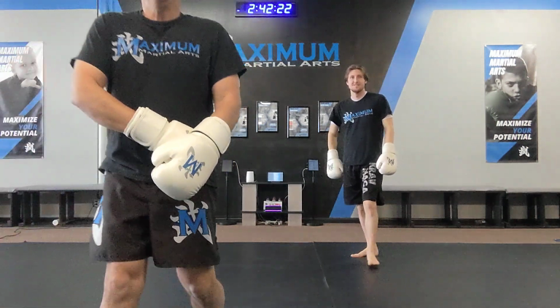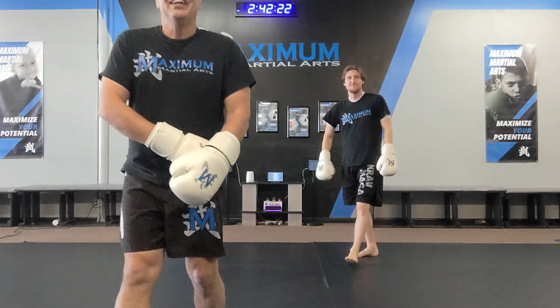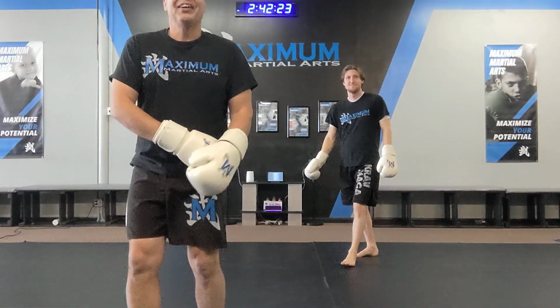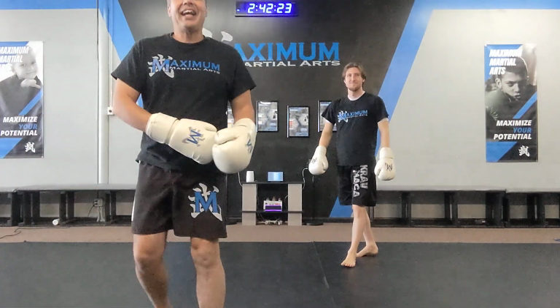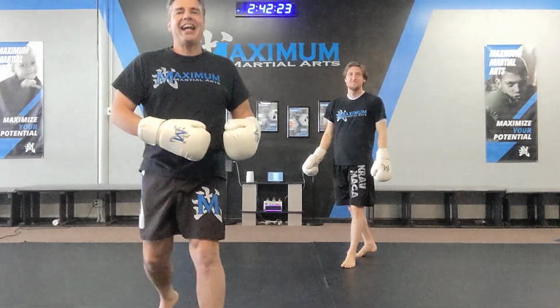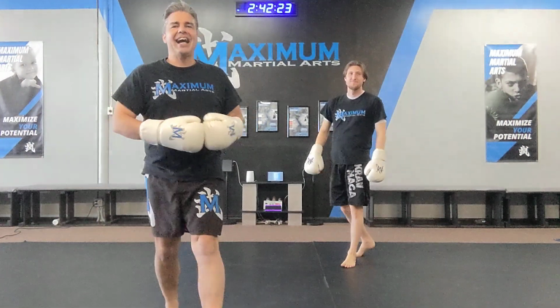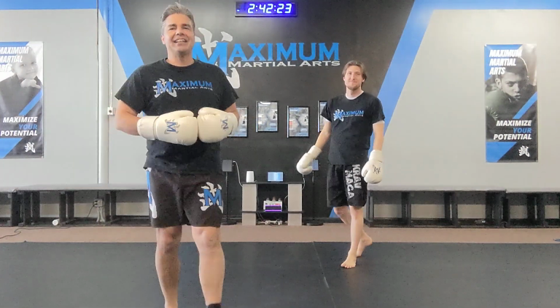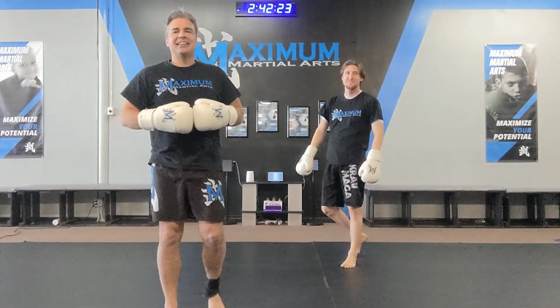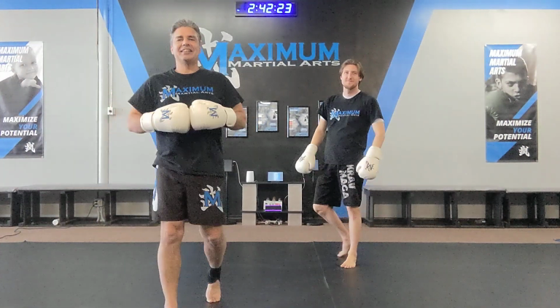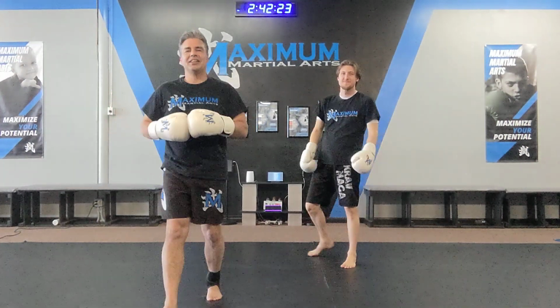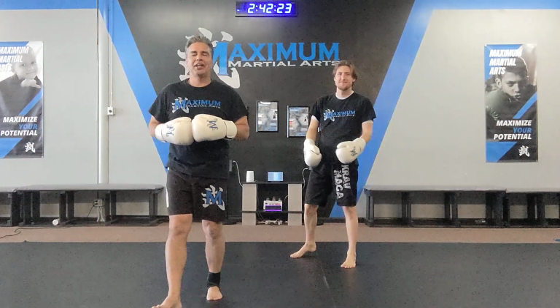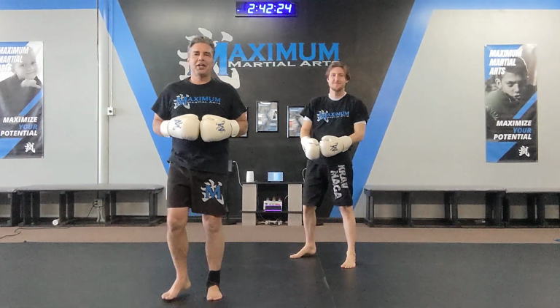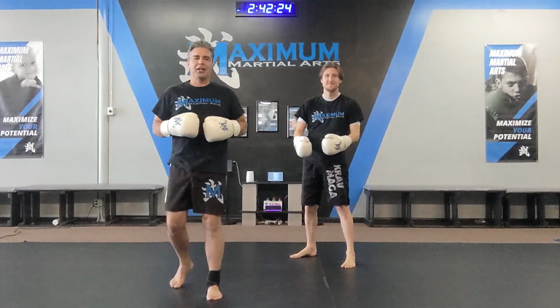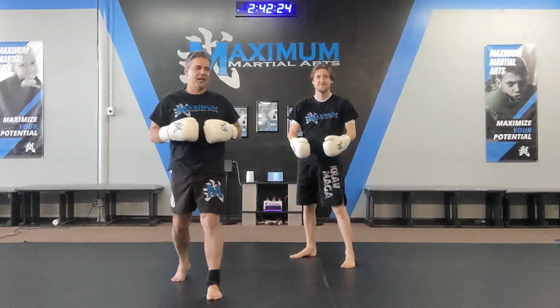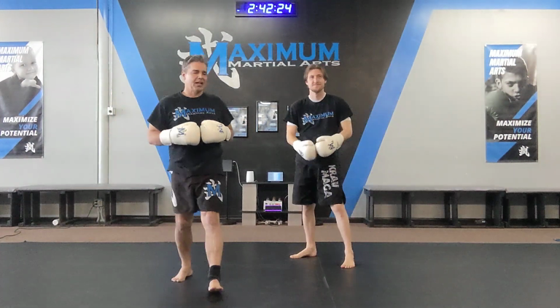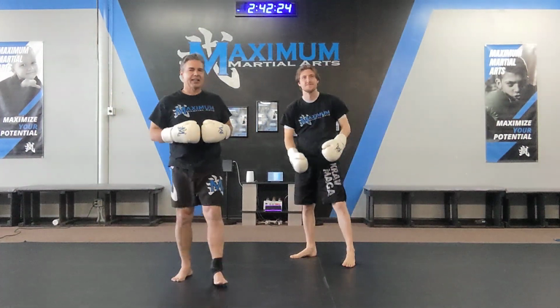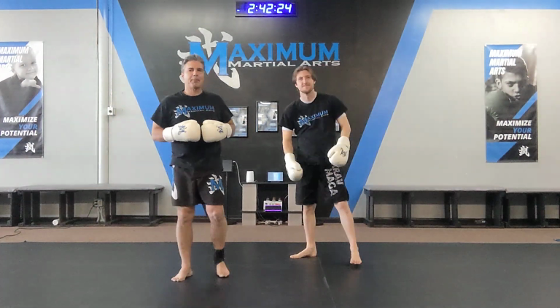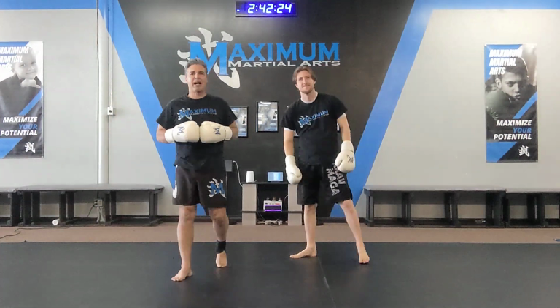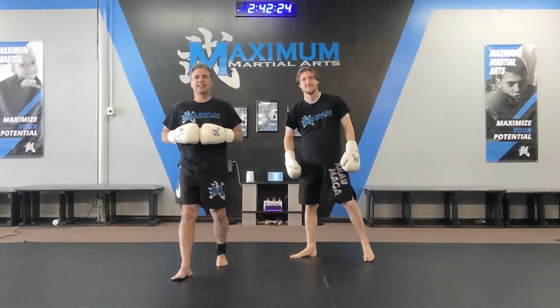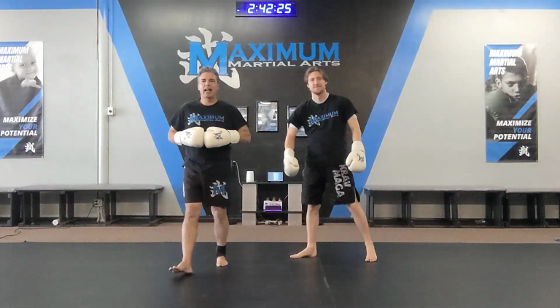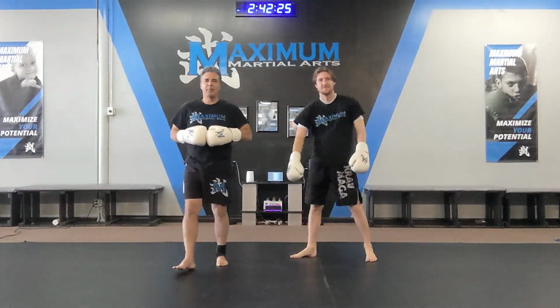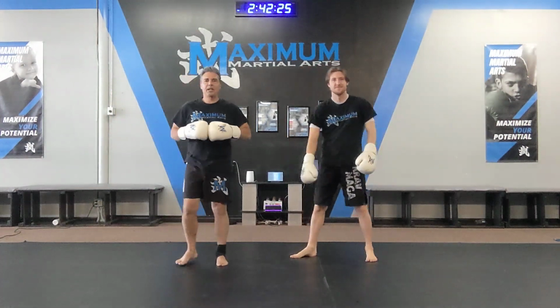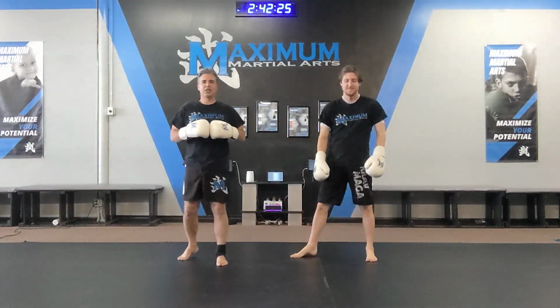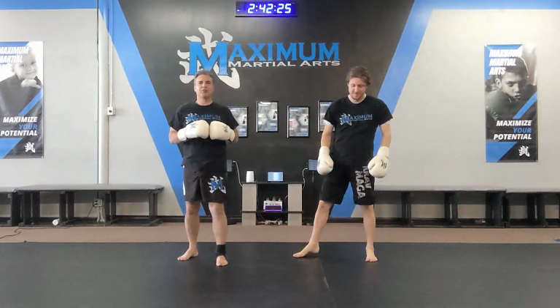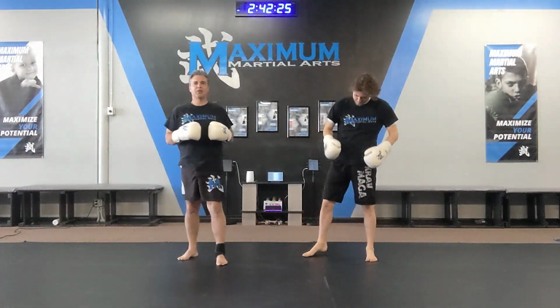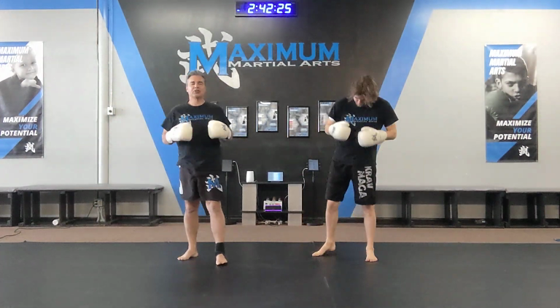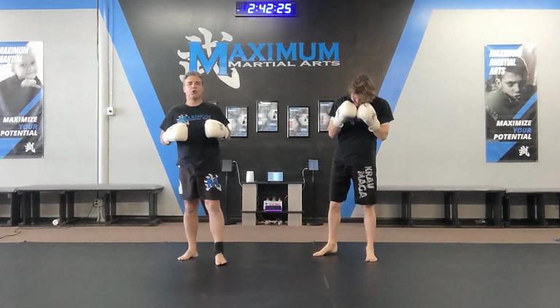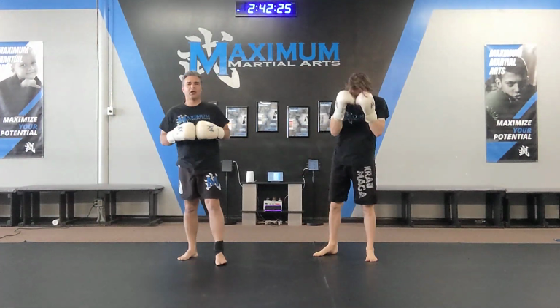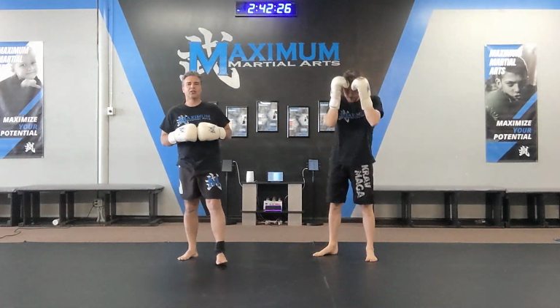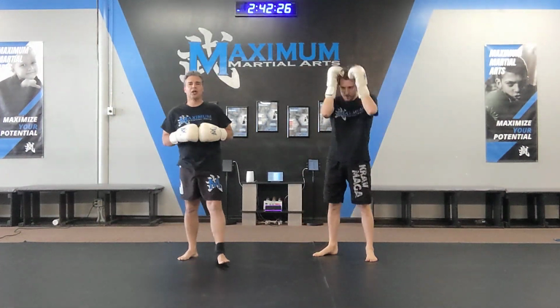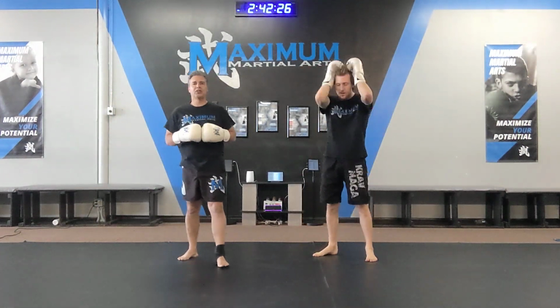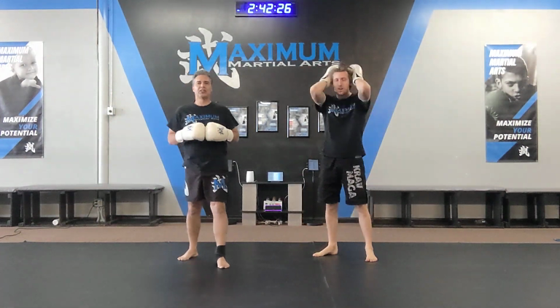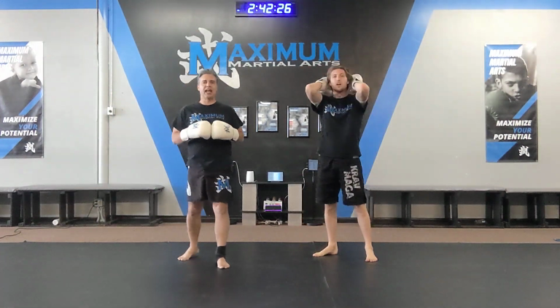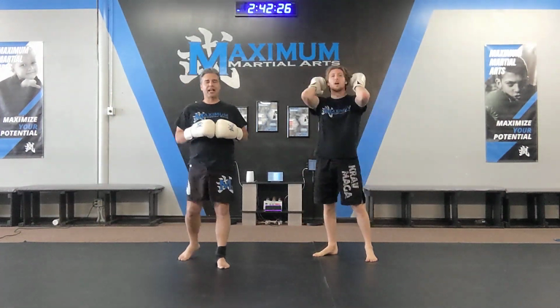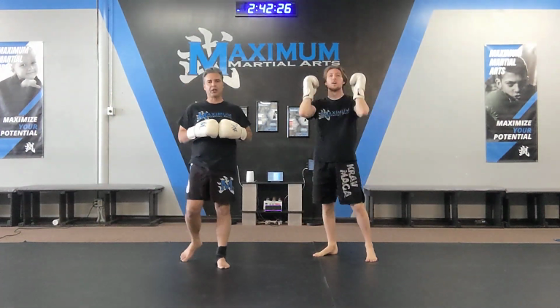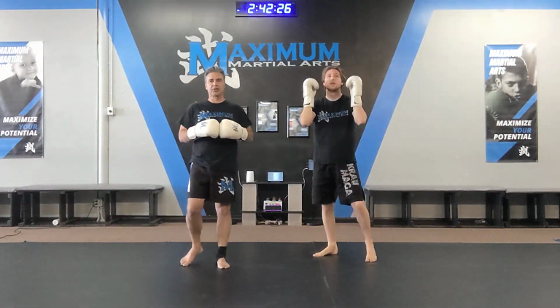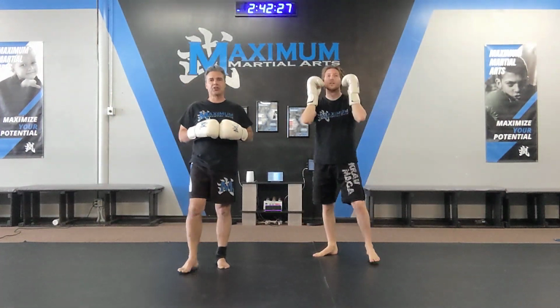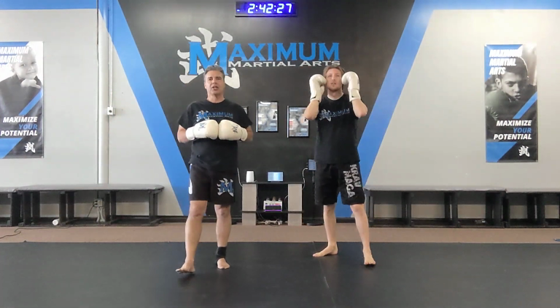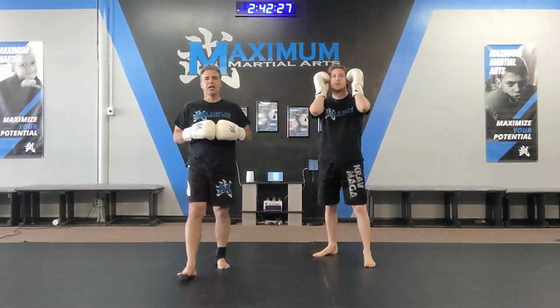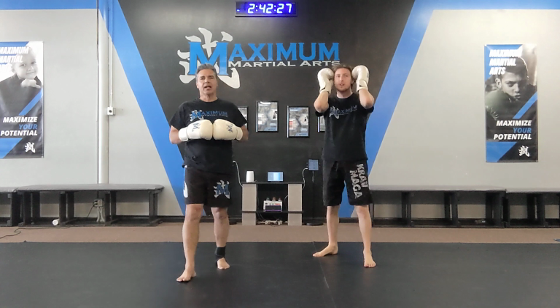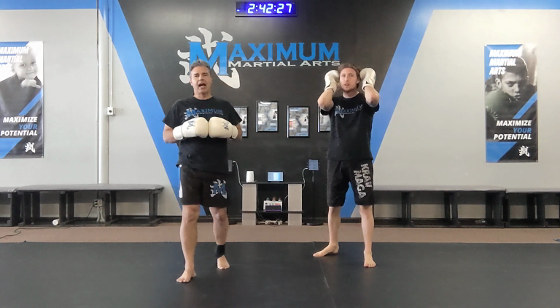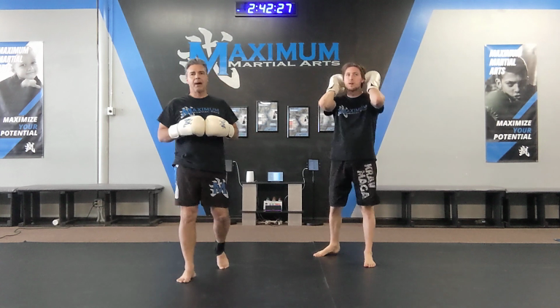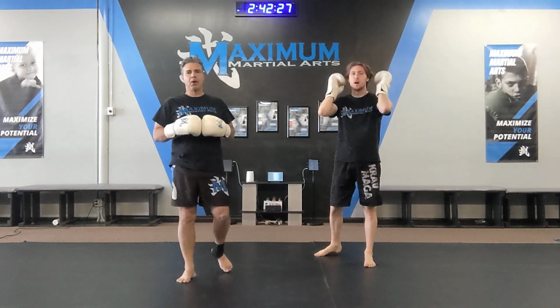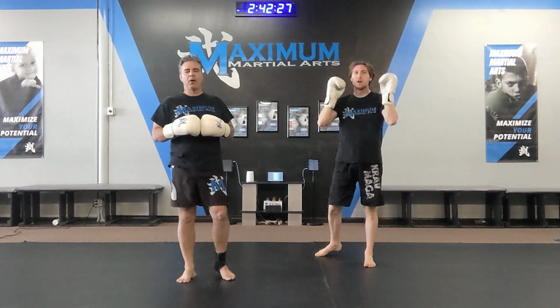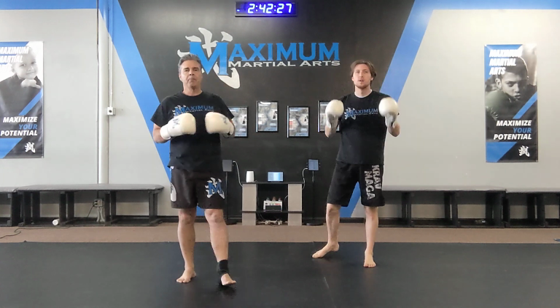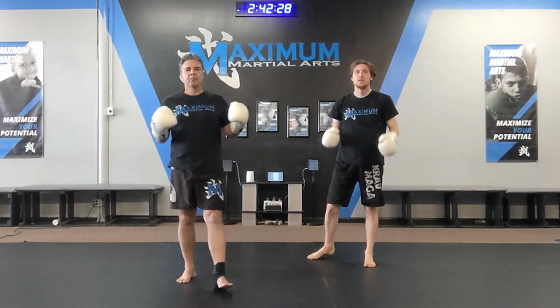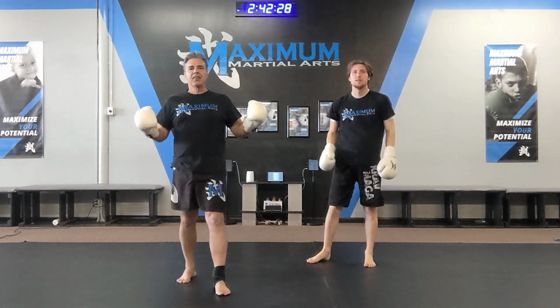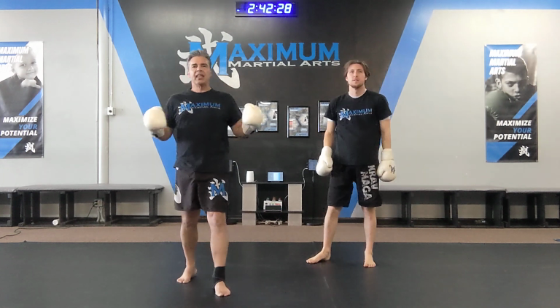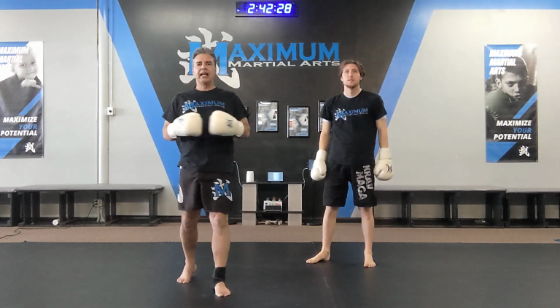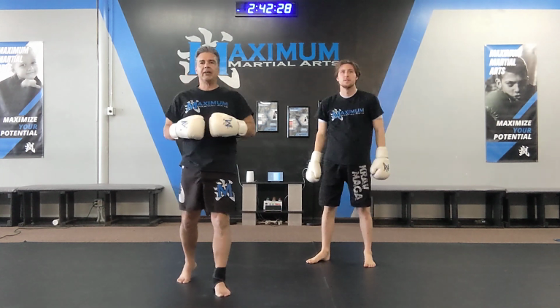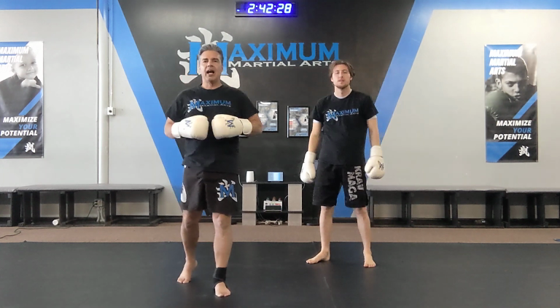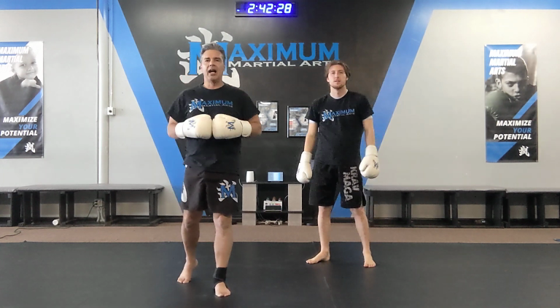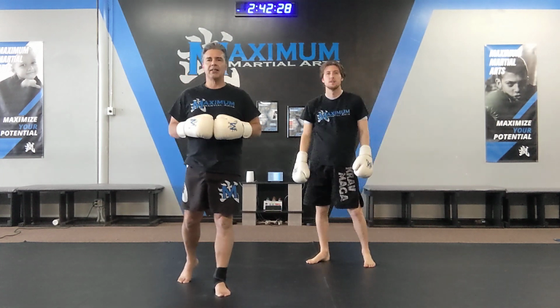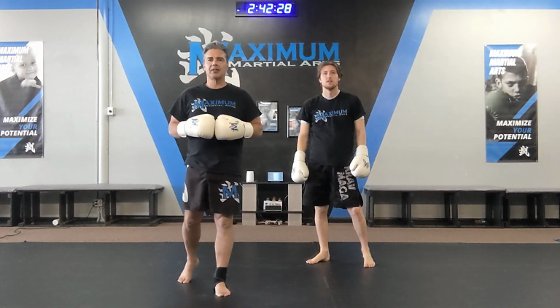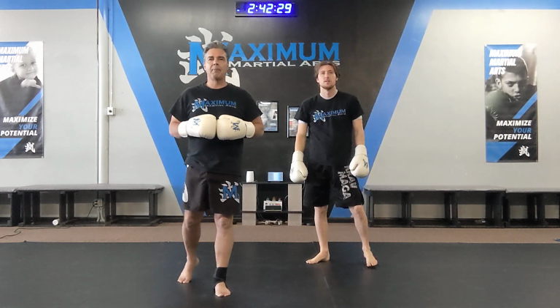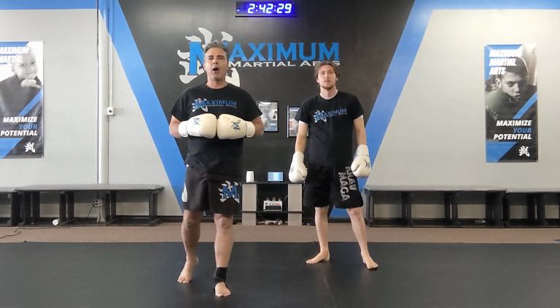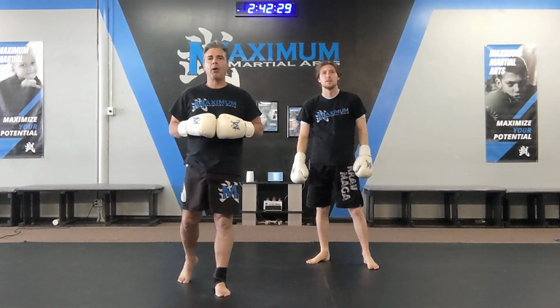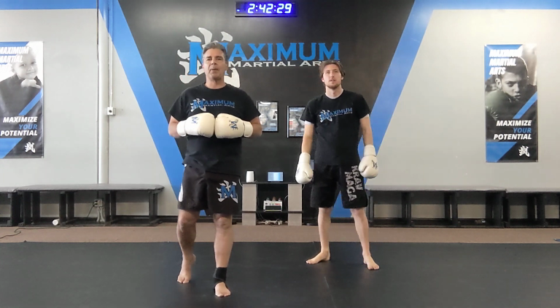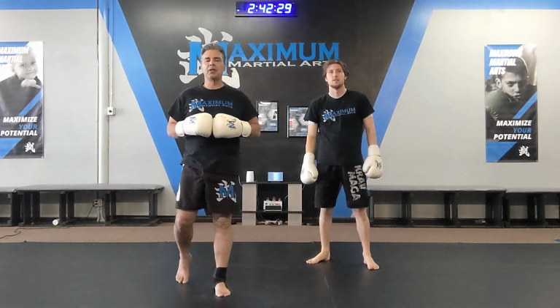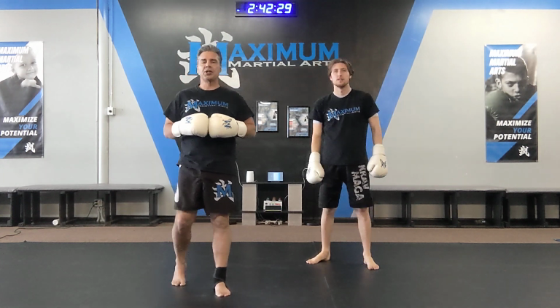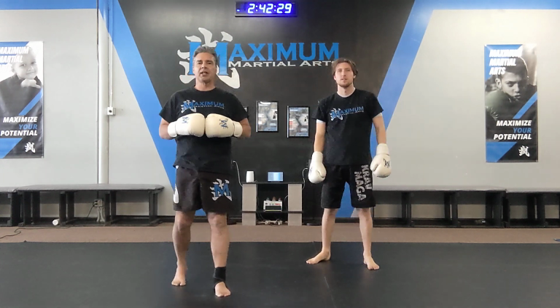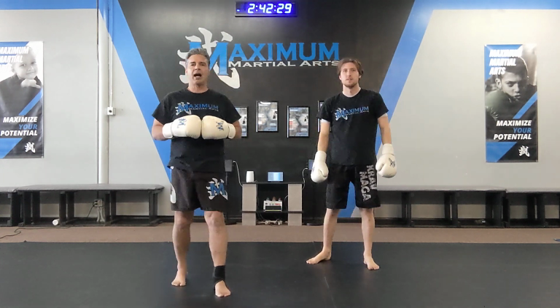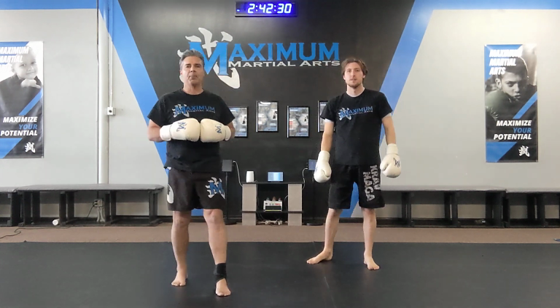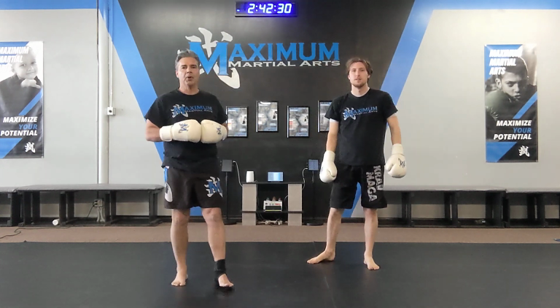Okay guys, this is your kickboxing combination for this quarter. It's called the Decker's Combo. I think it's a power punching combo.